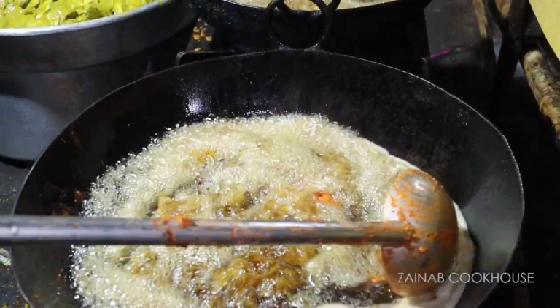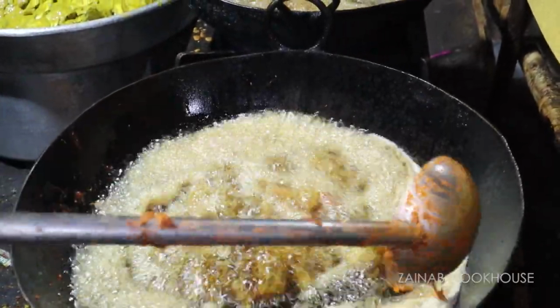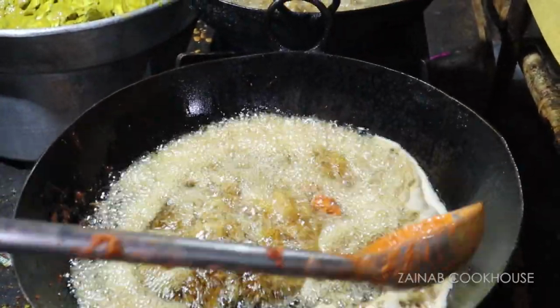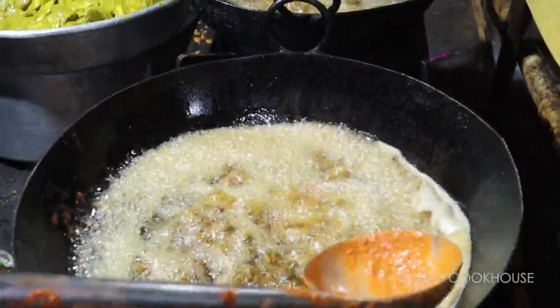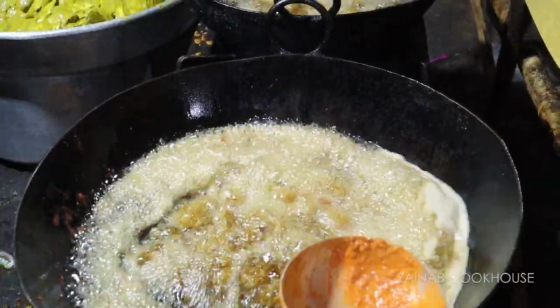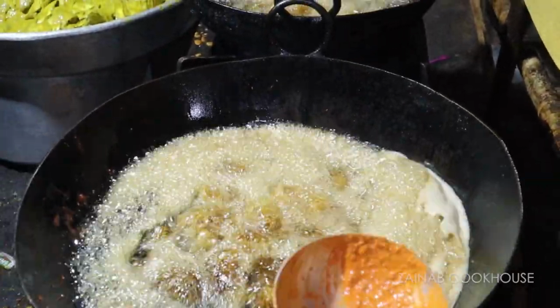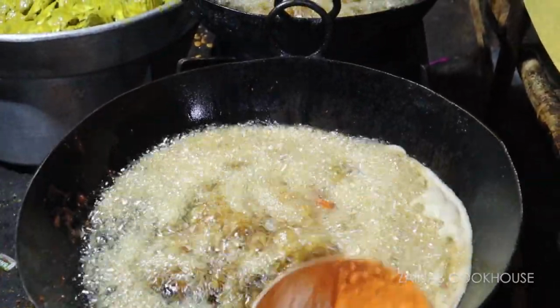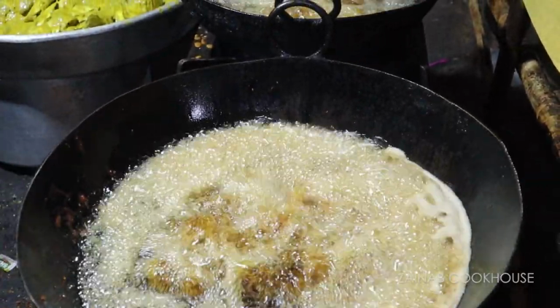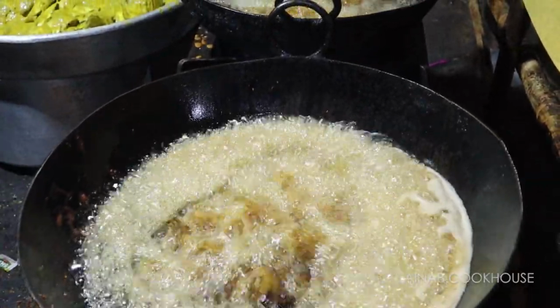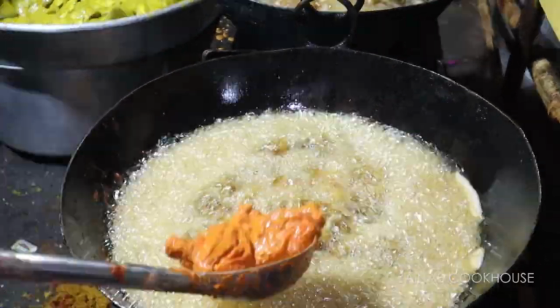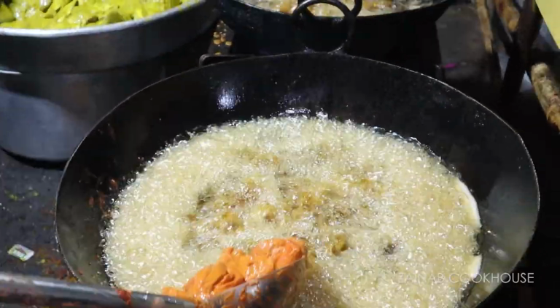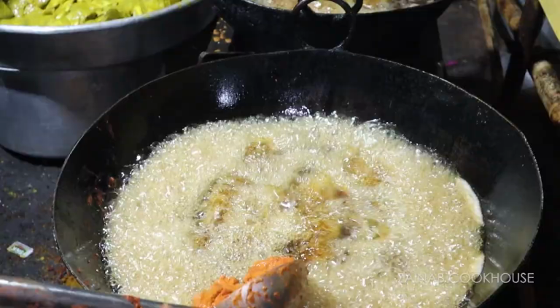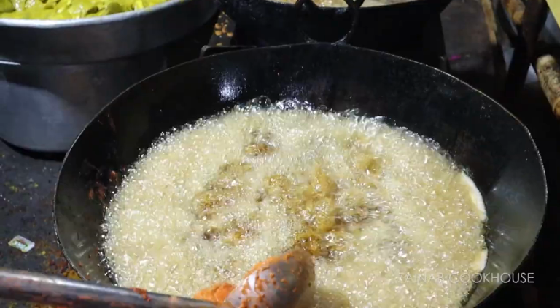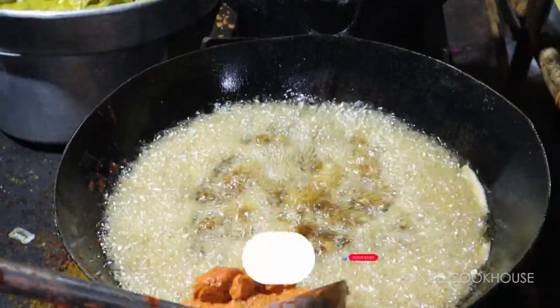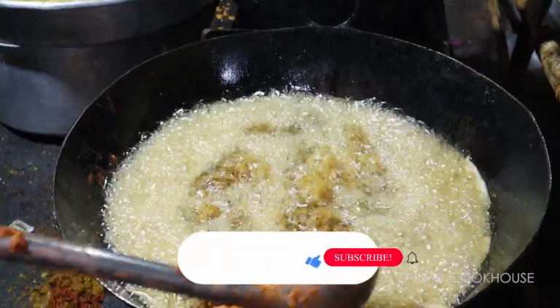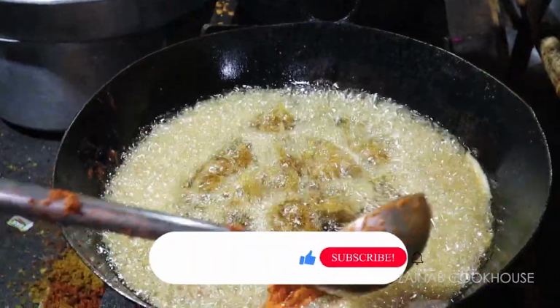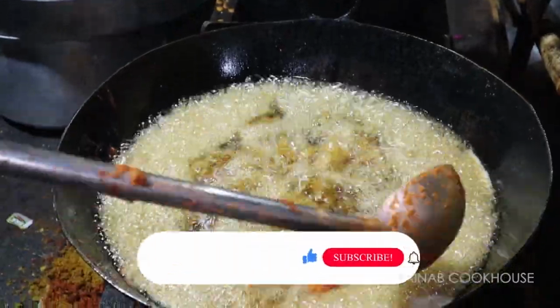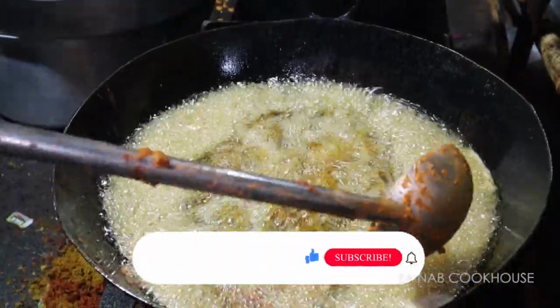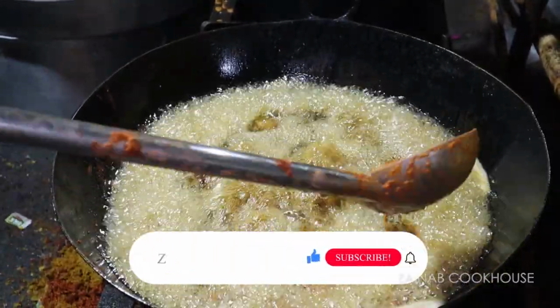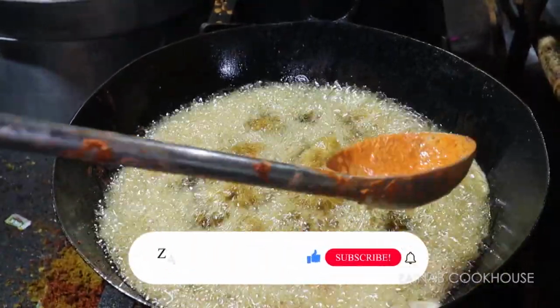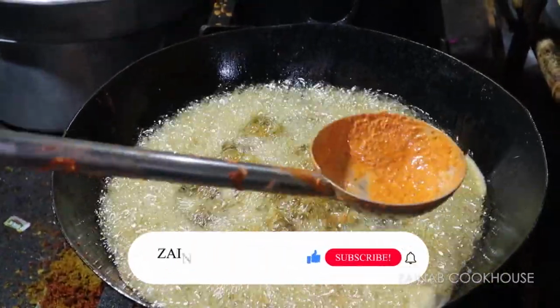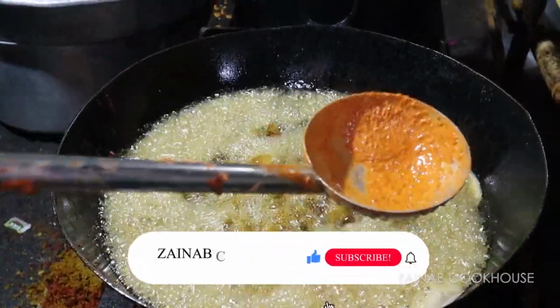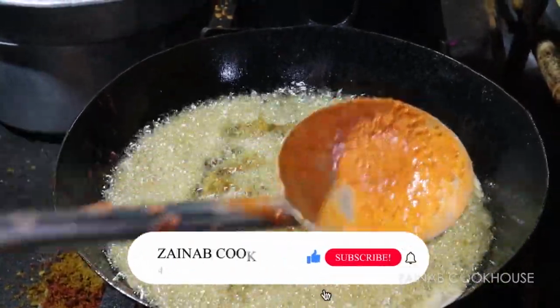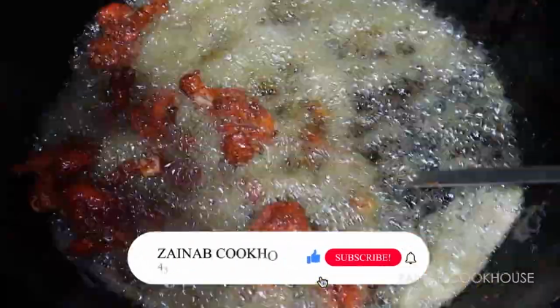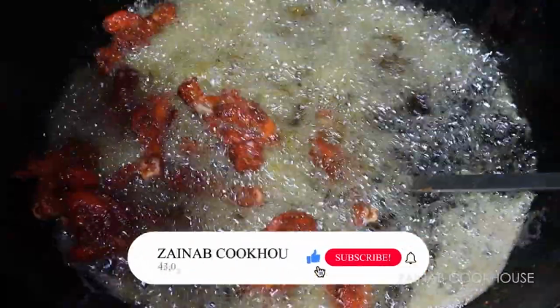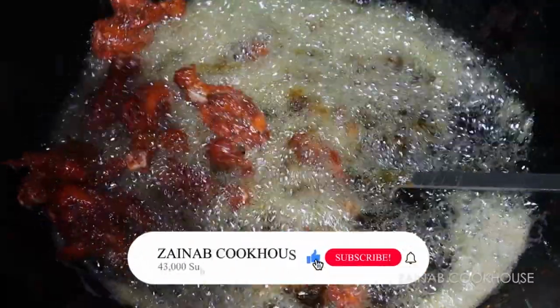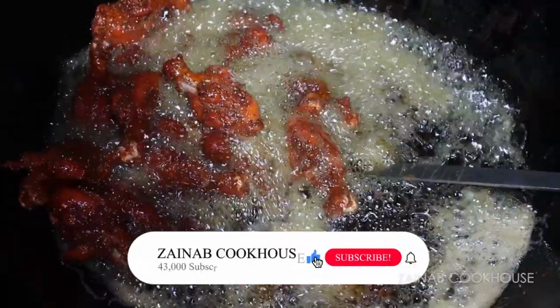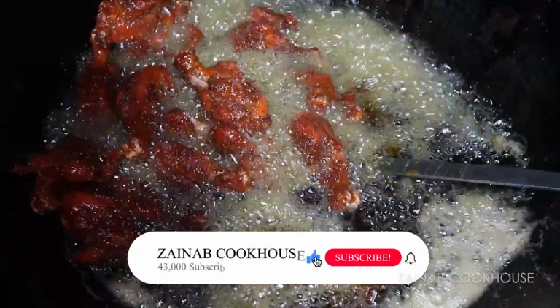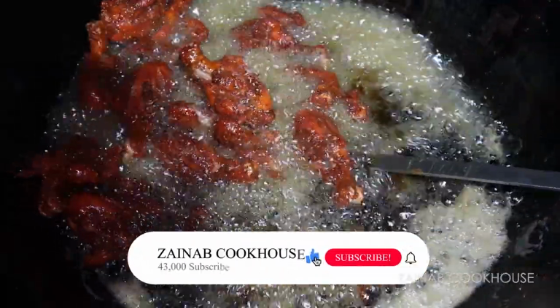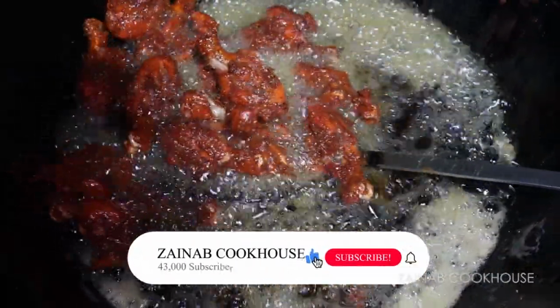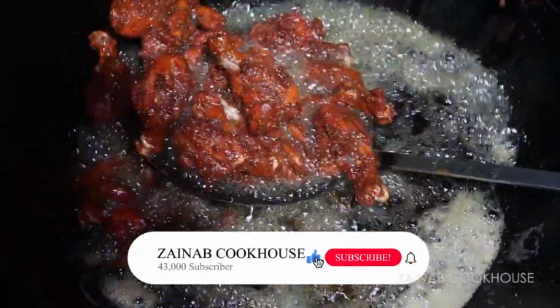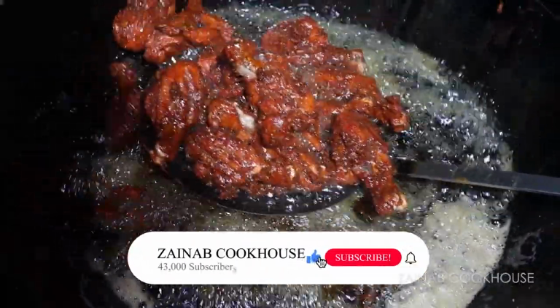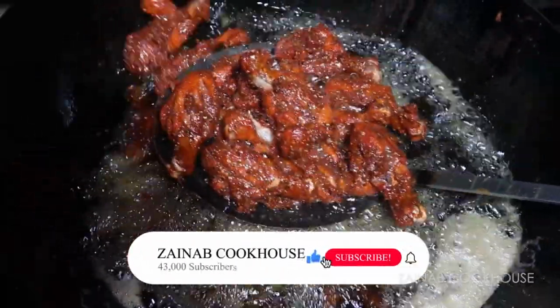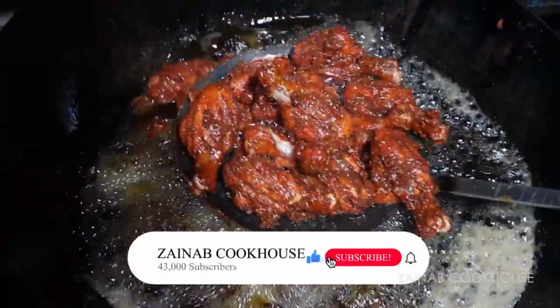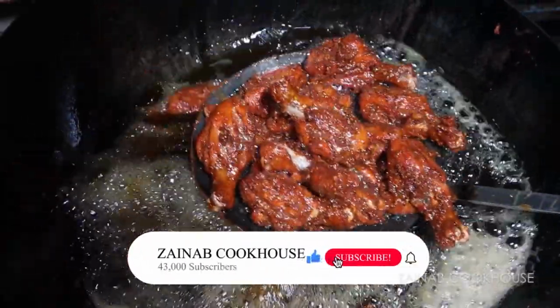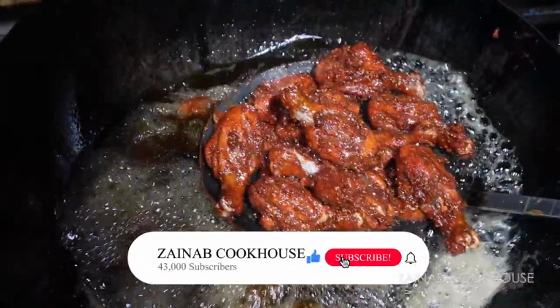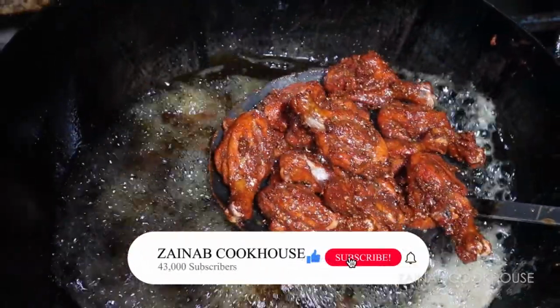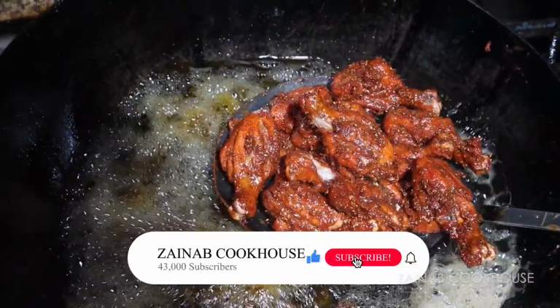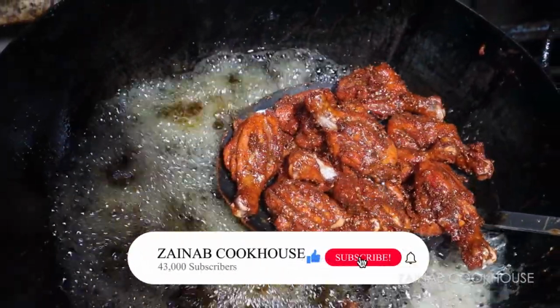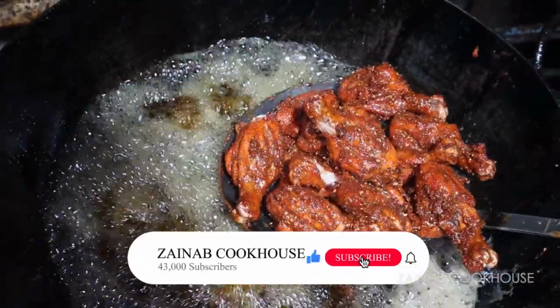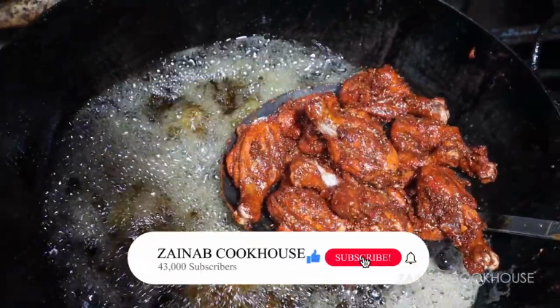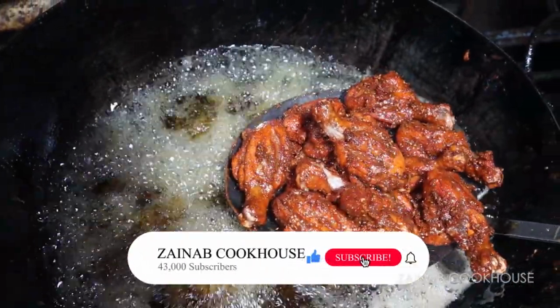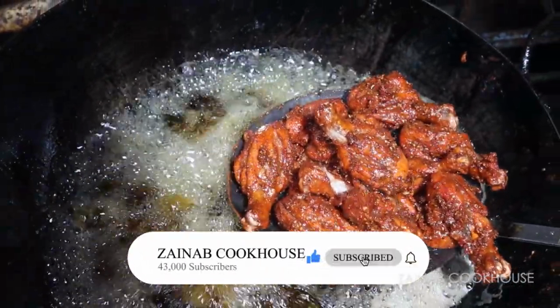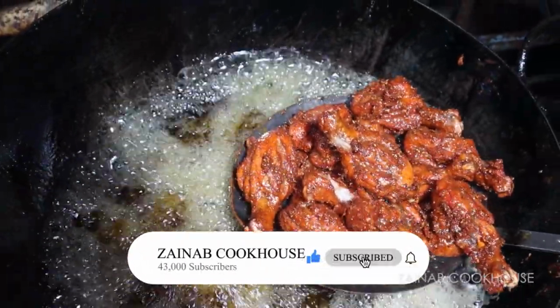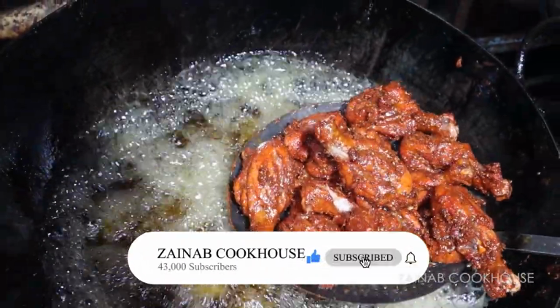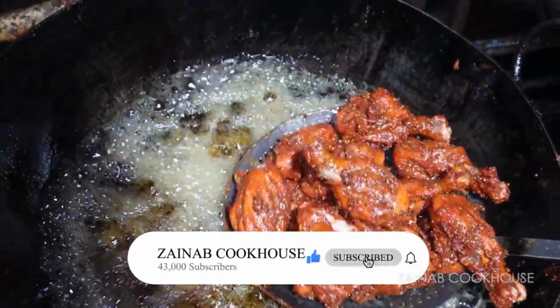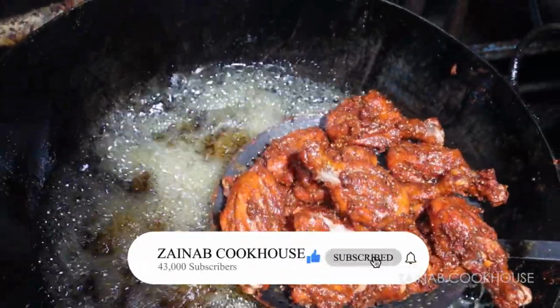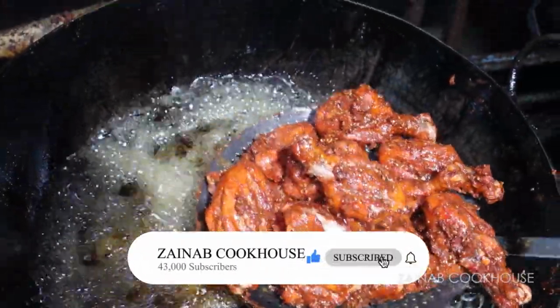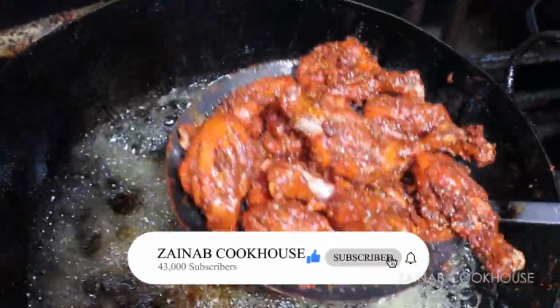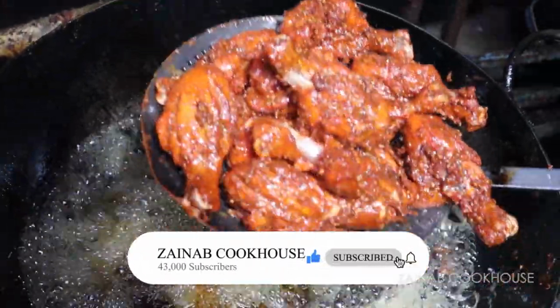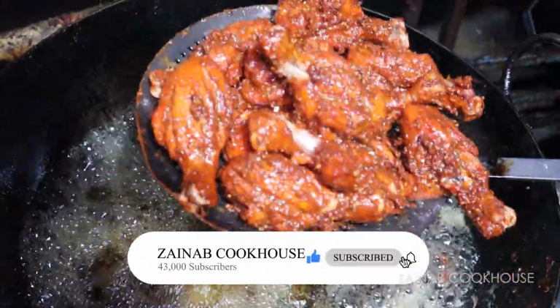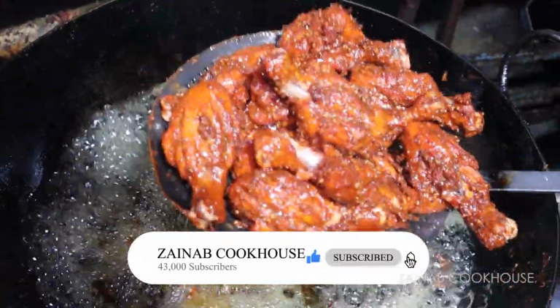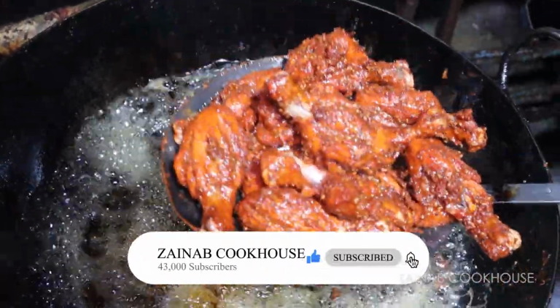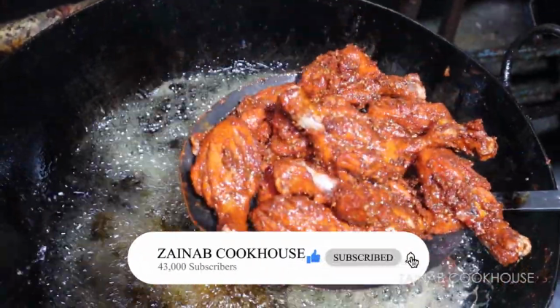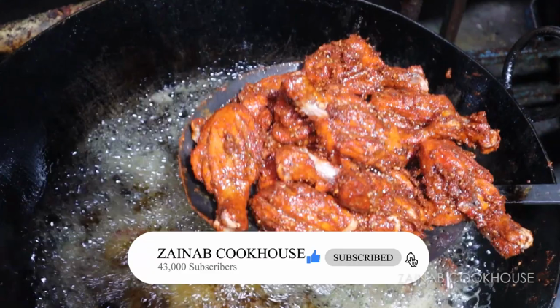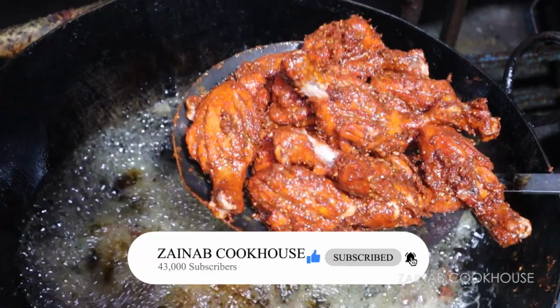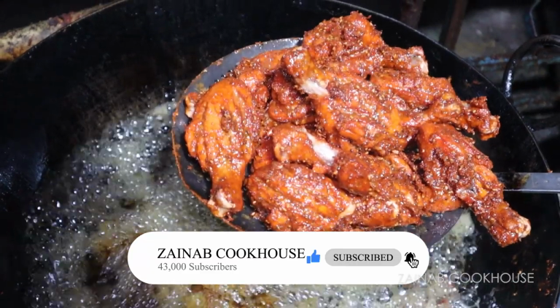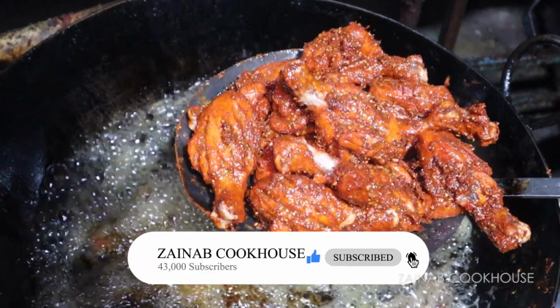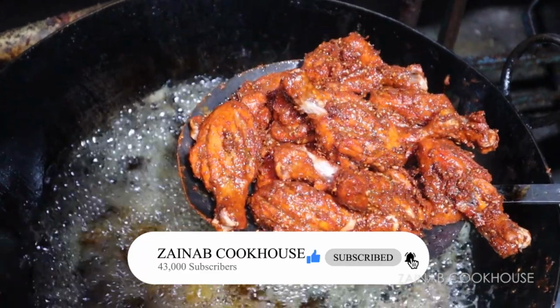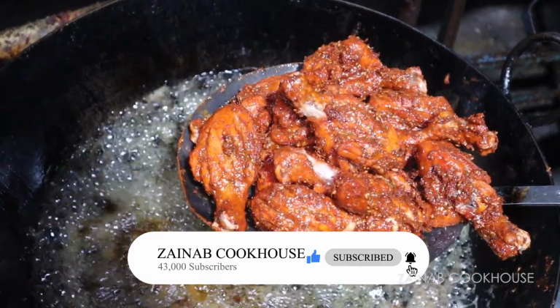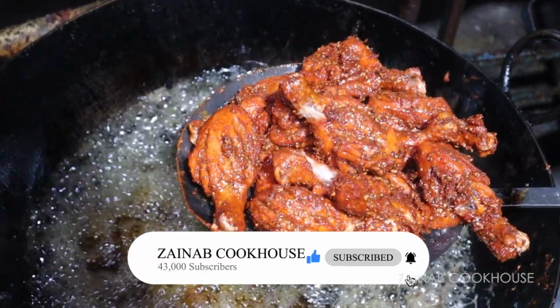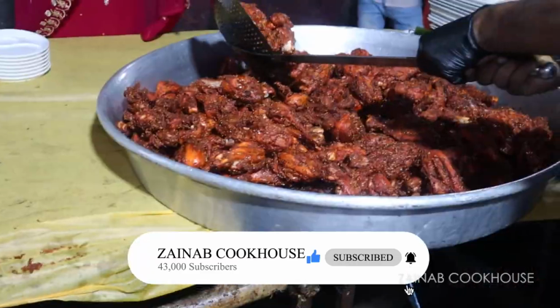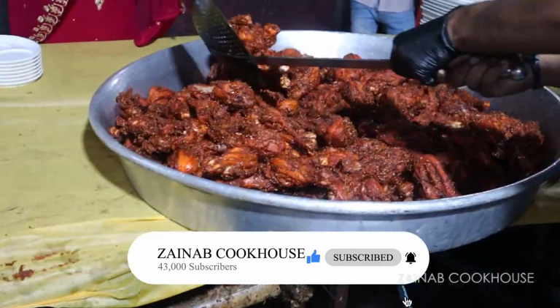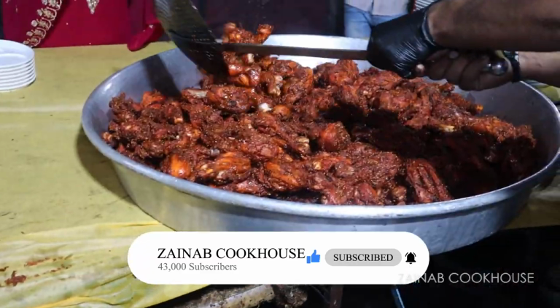Subscribe to Zainab Cookhouse. See you in the next video. Take care, Allah Hafiz.